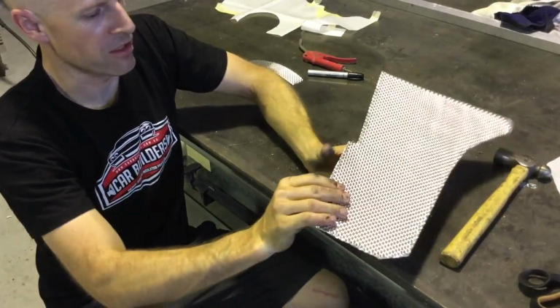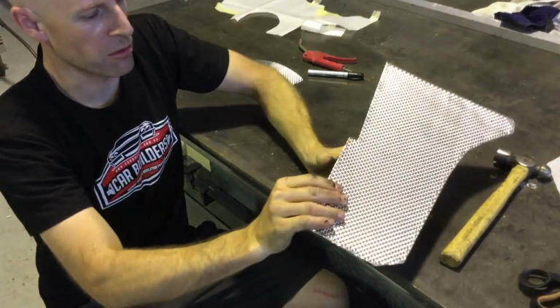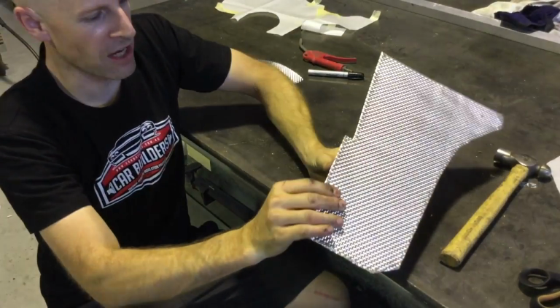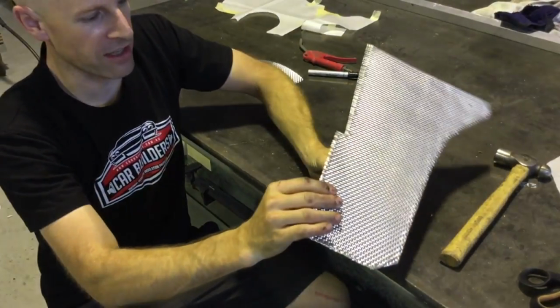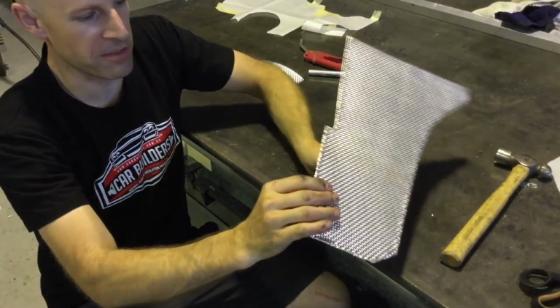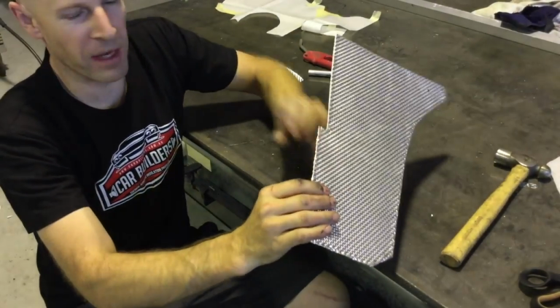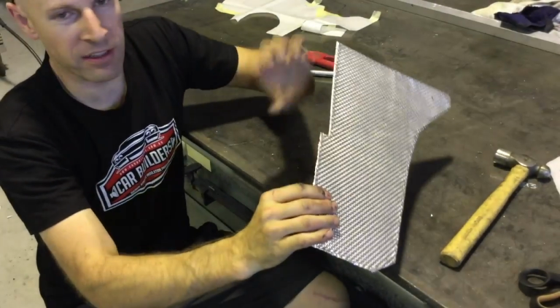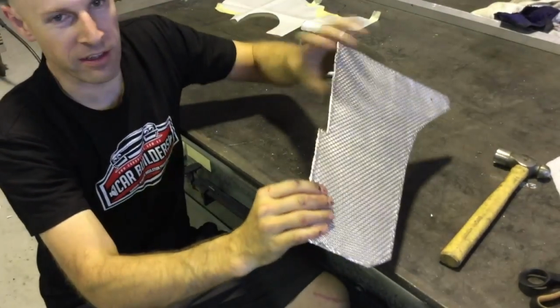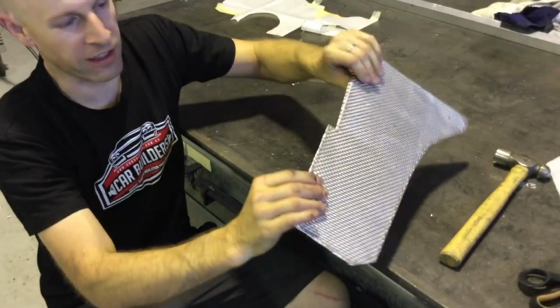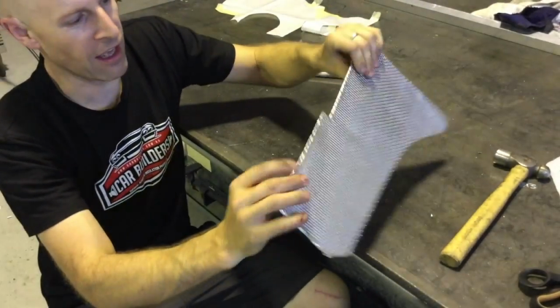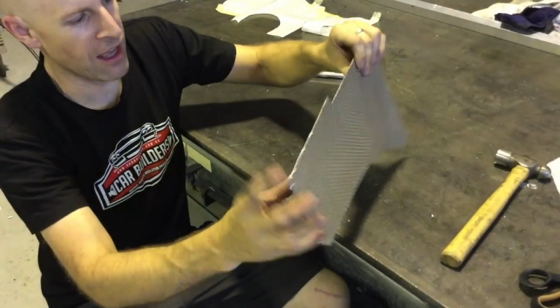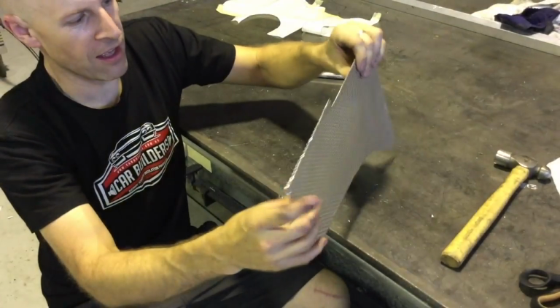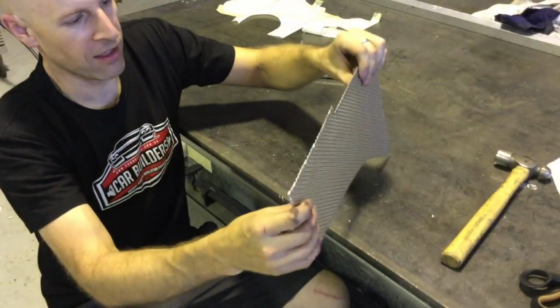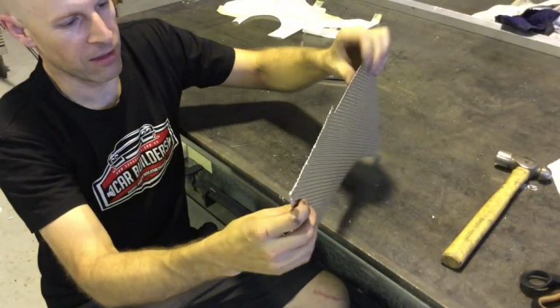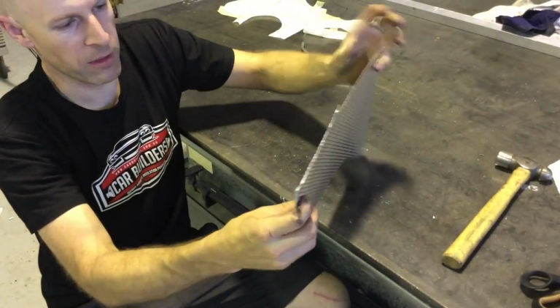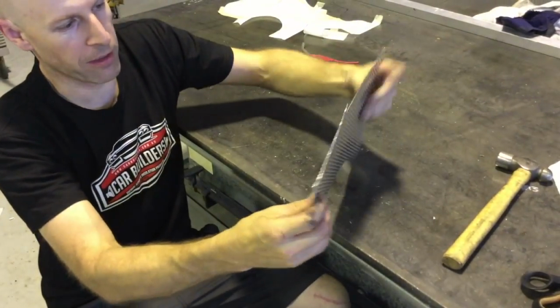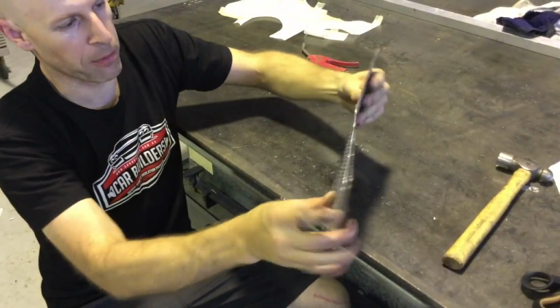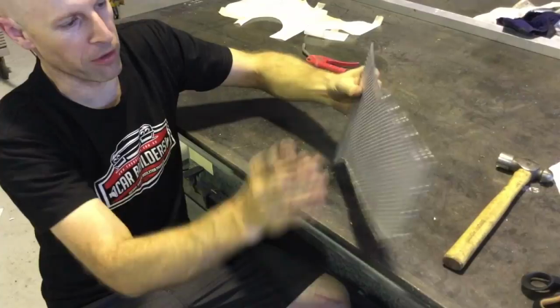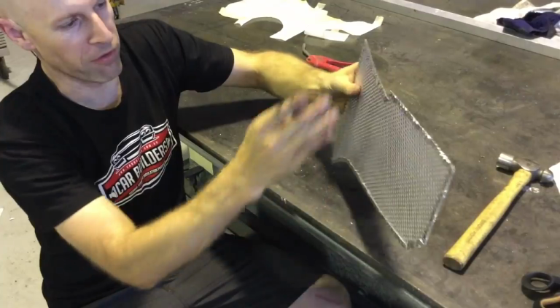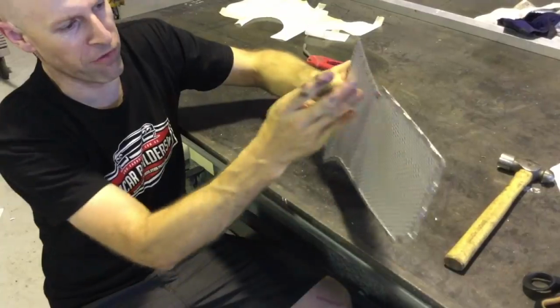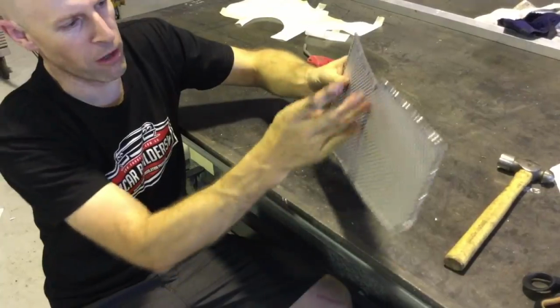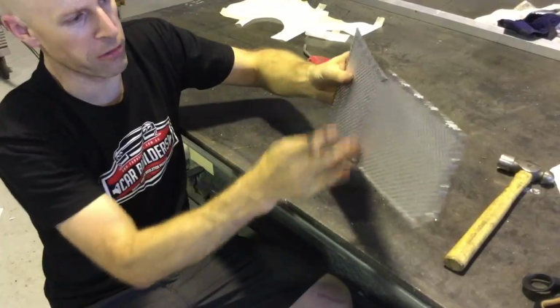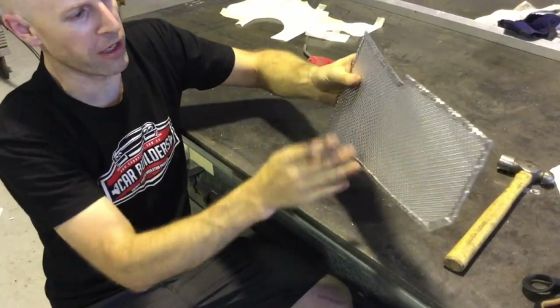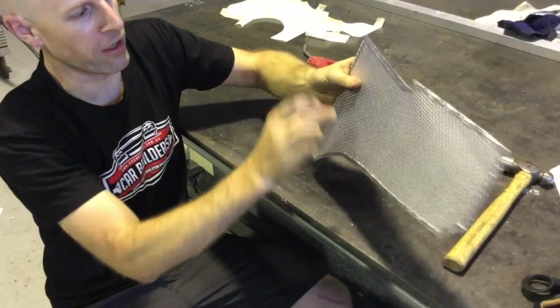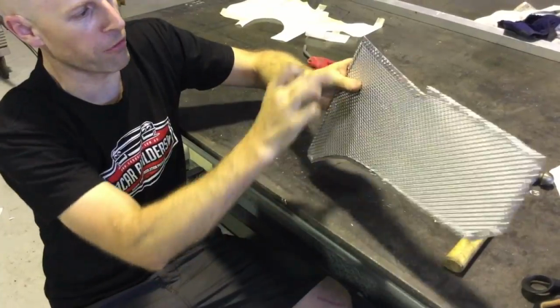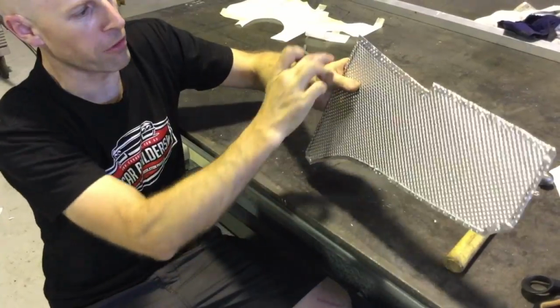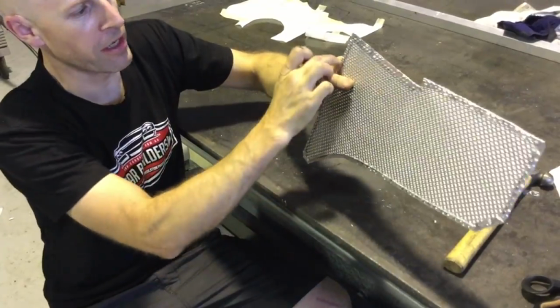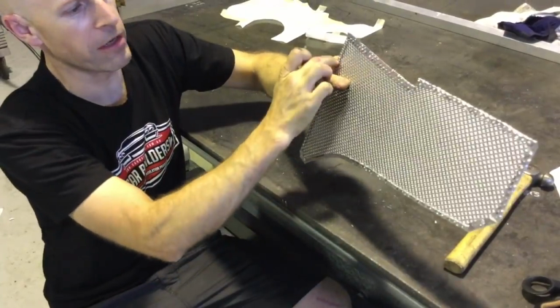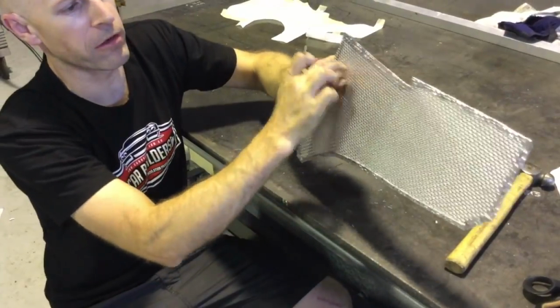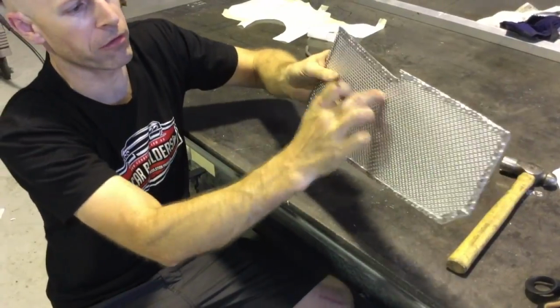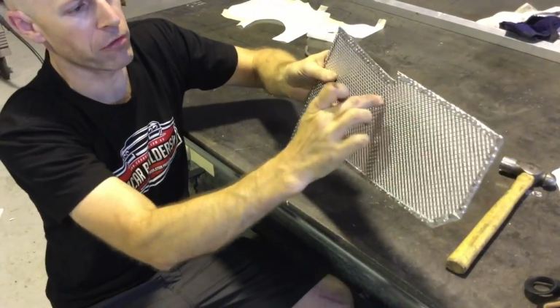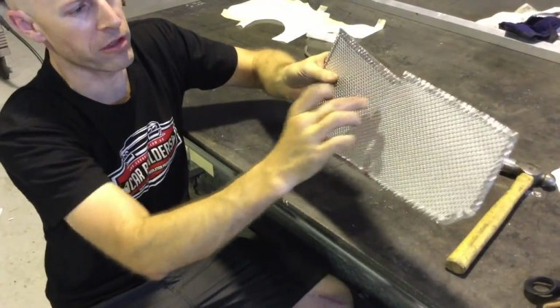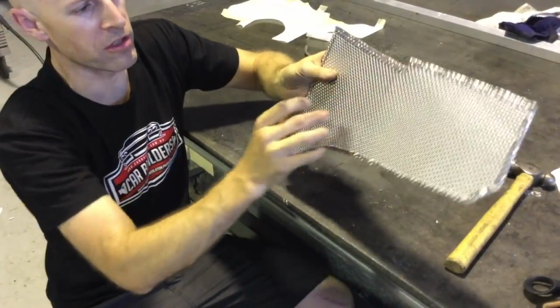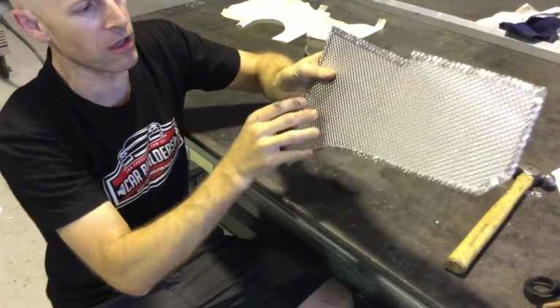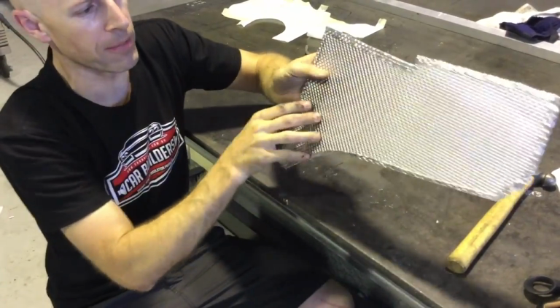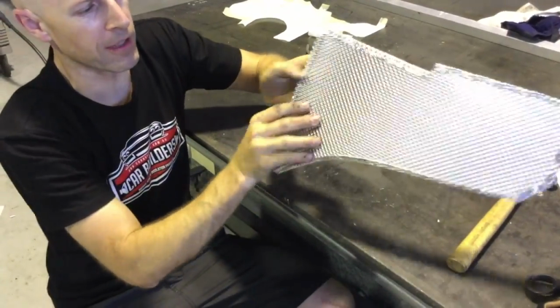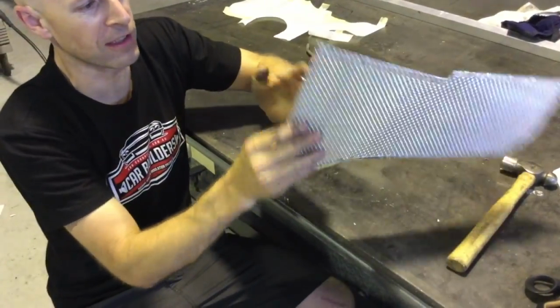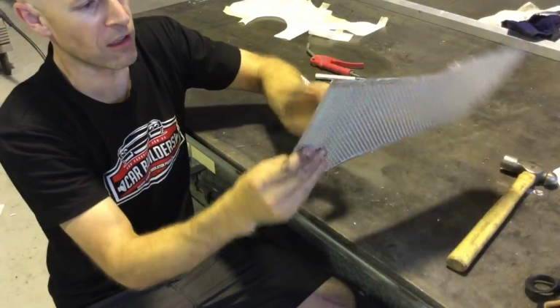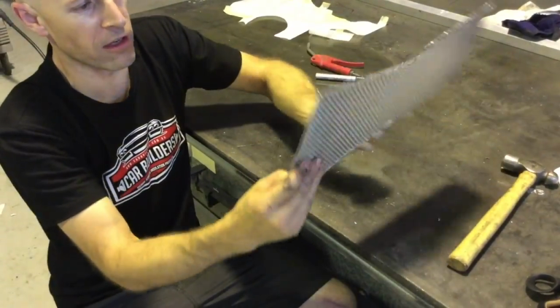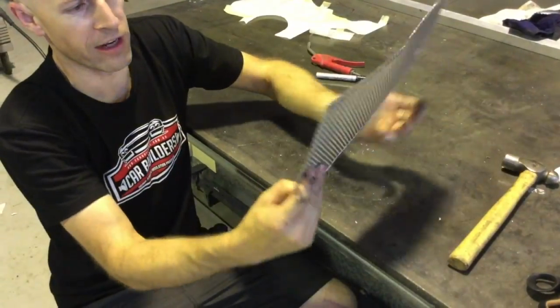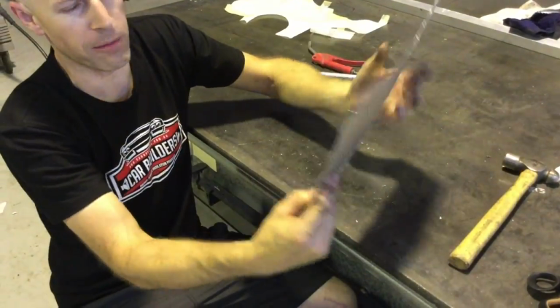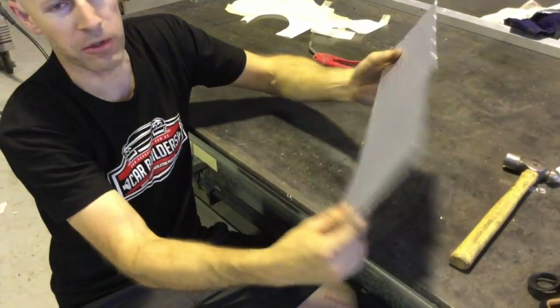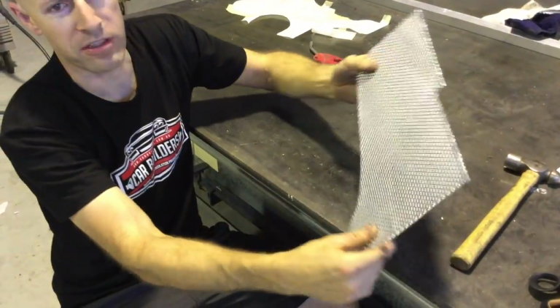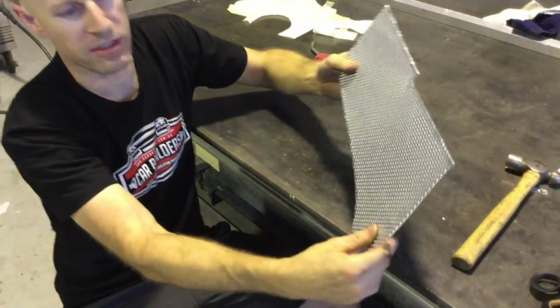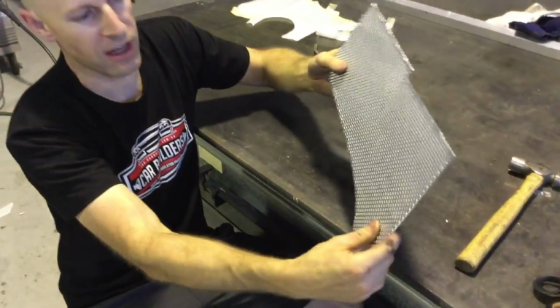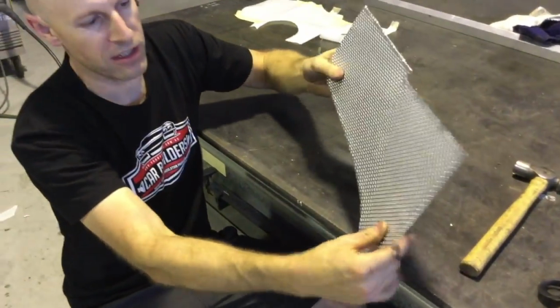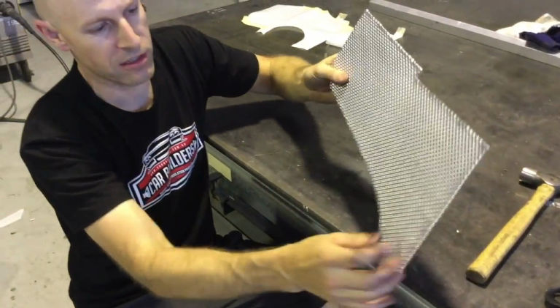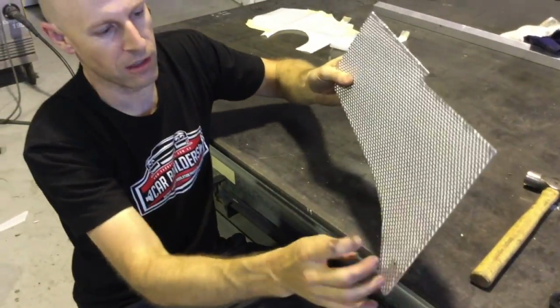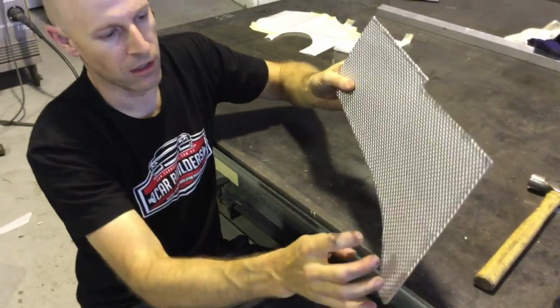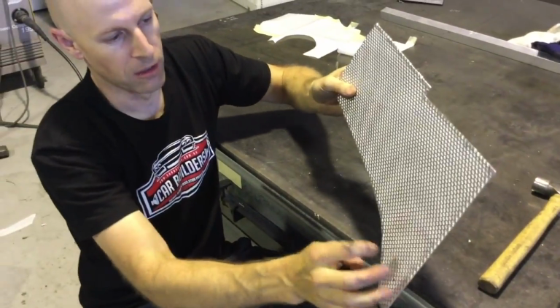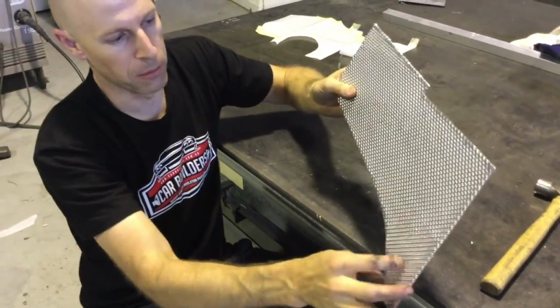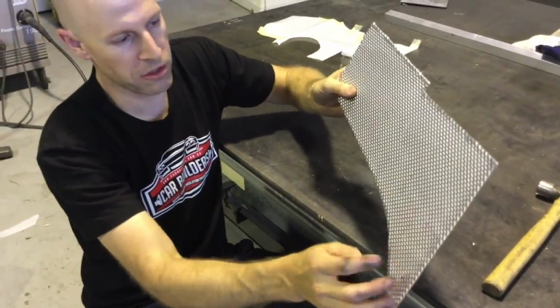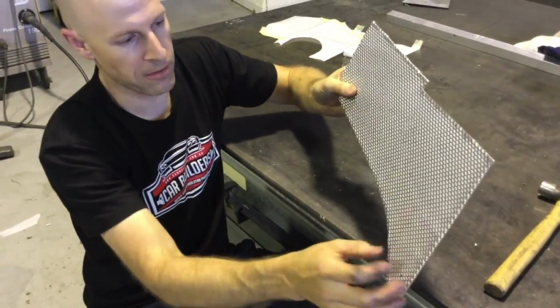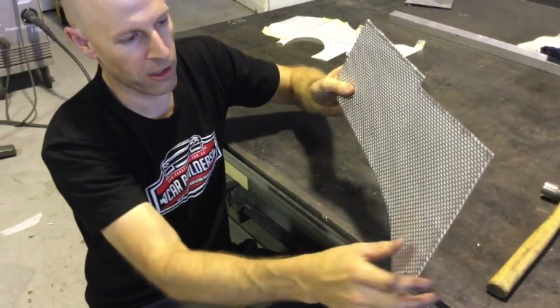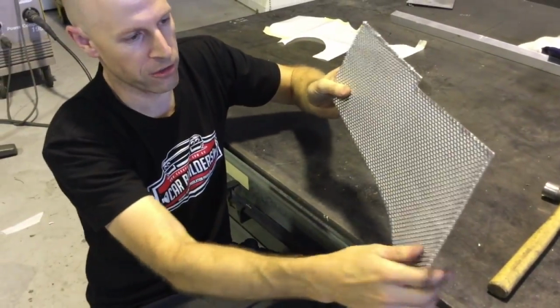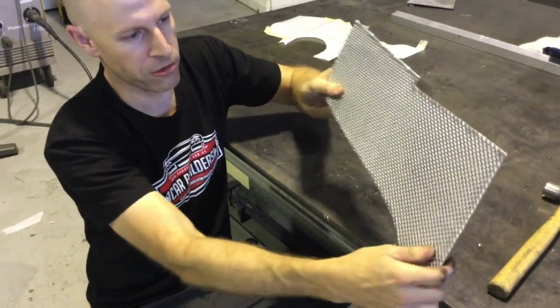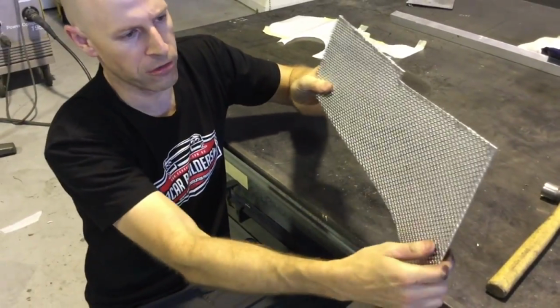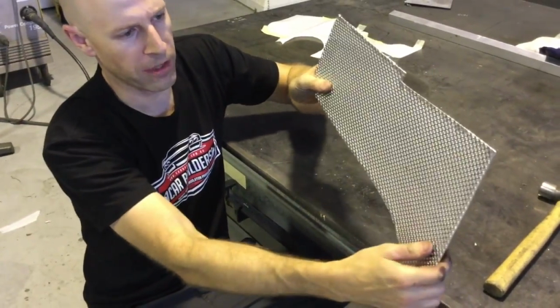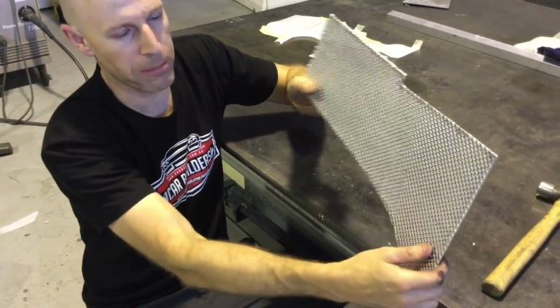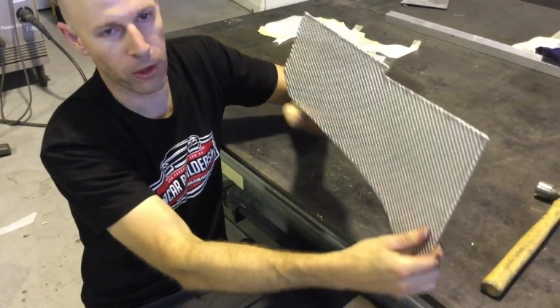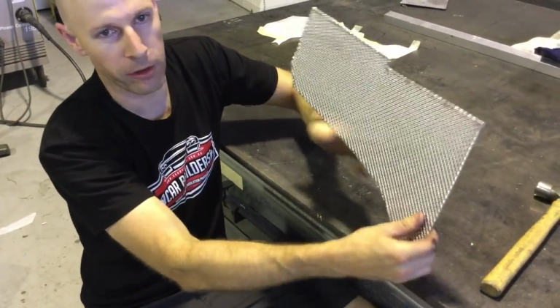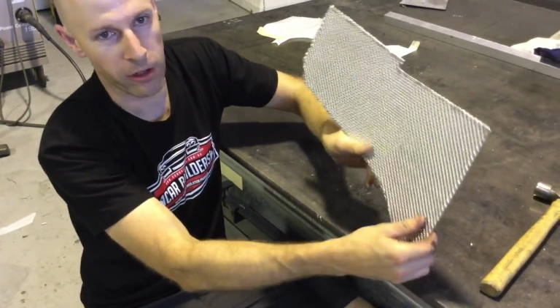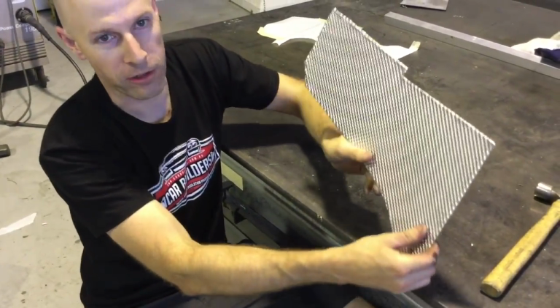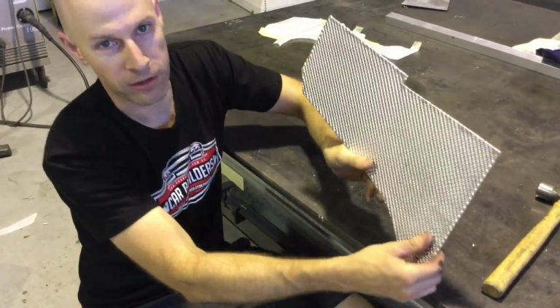We'll take this back to the car and we're going to put a fold in it through here and through the top, then line it up with the studs, put some holes through, and bolt it on.